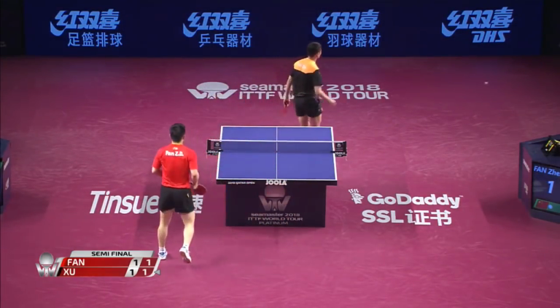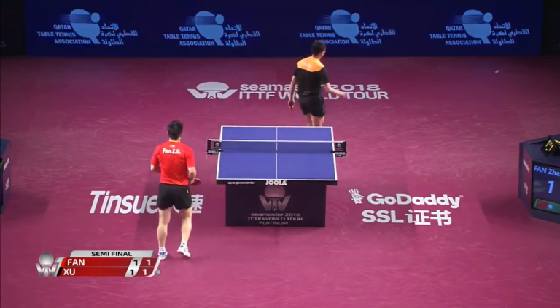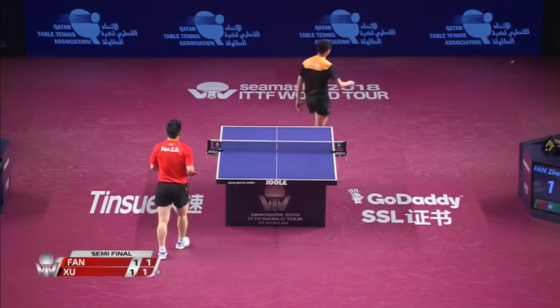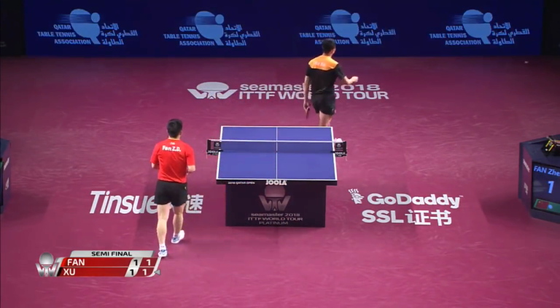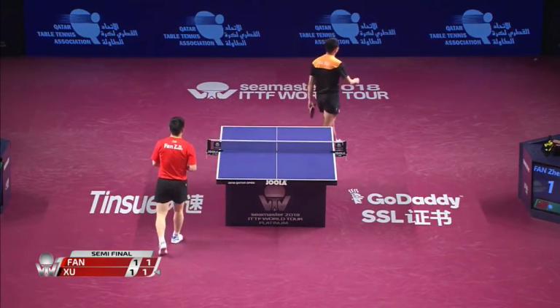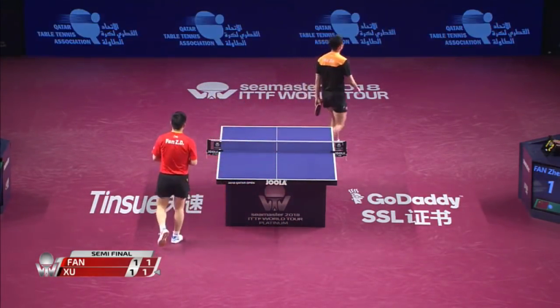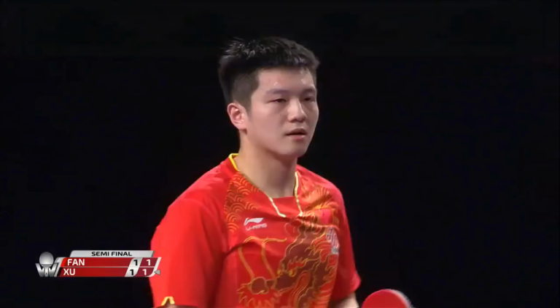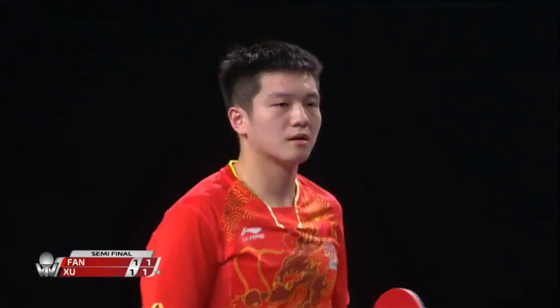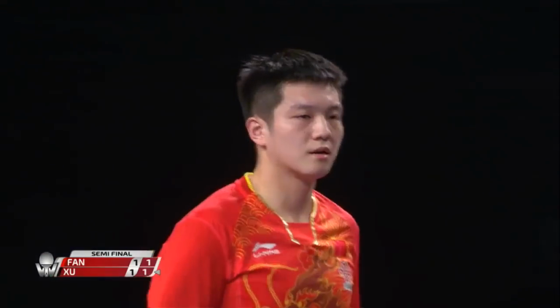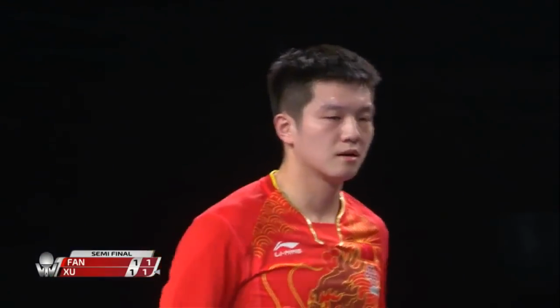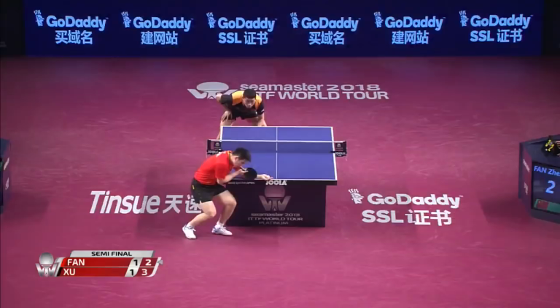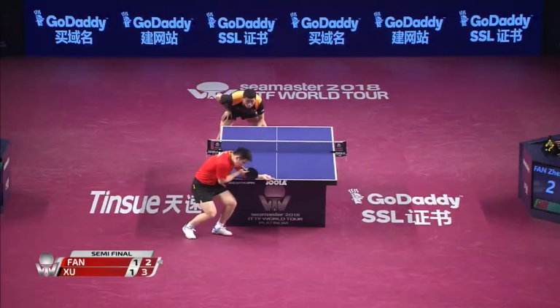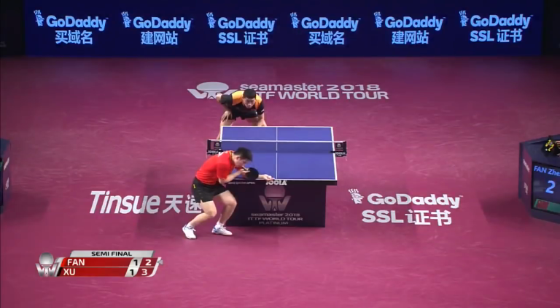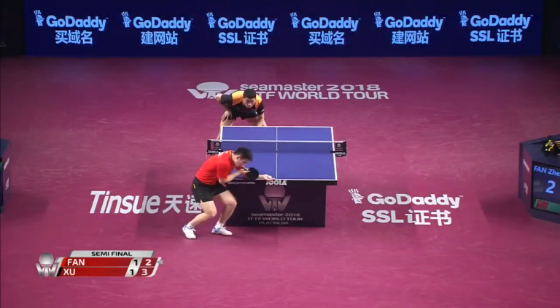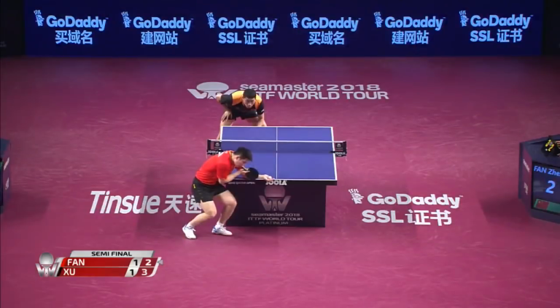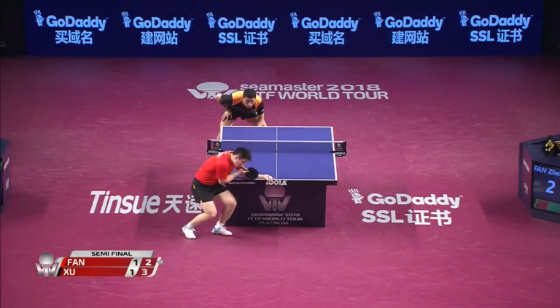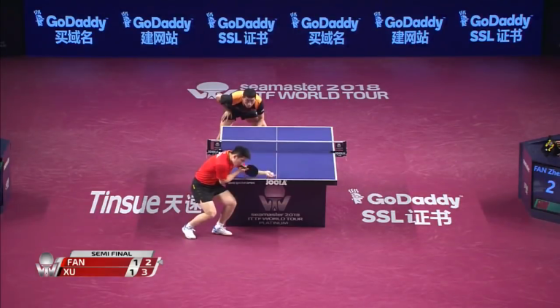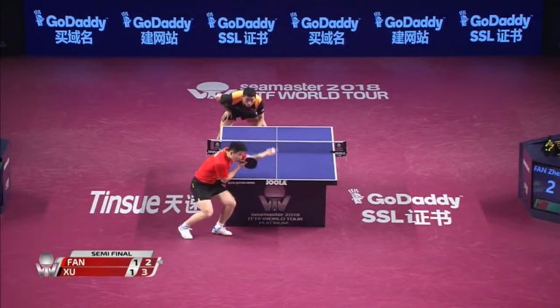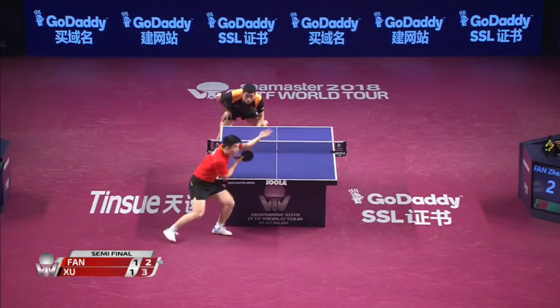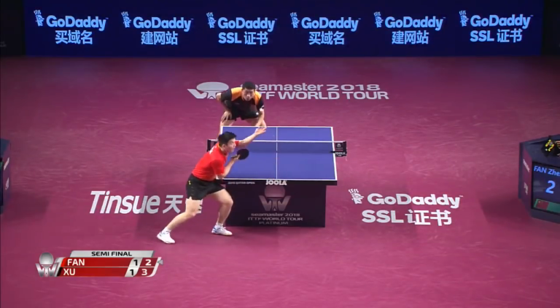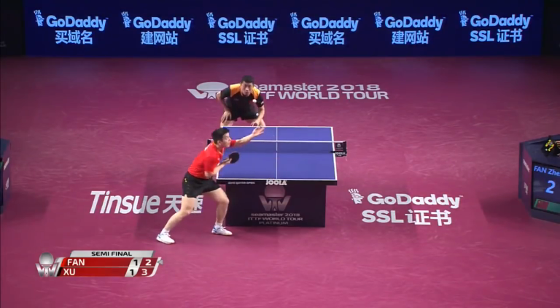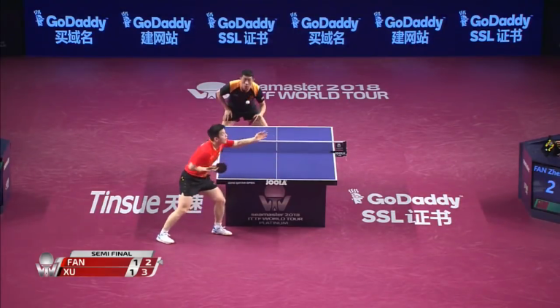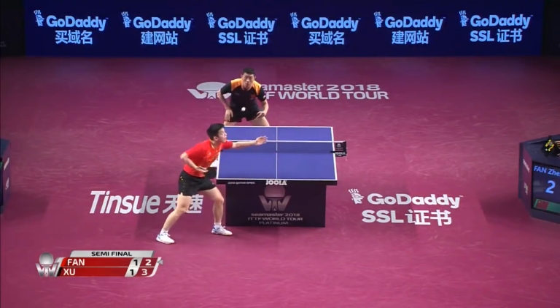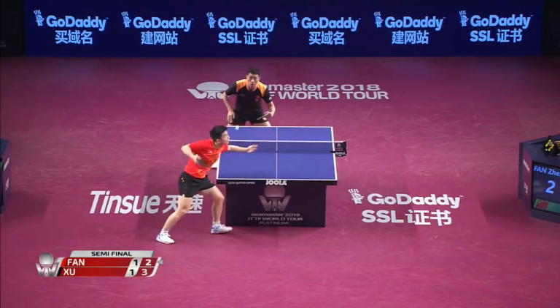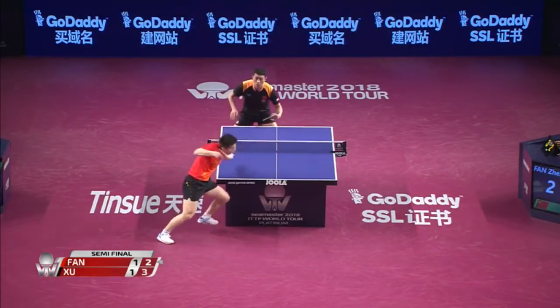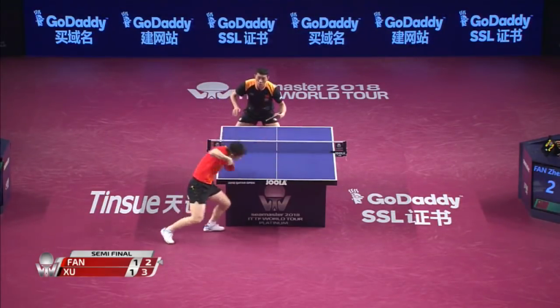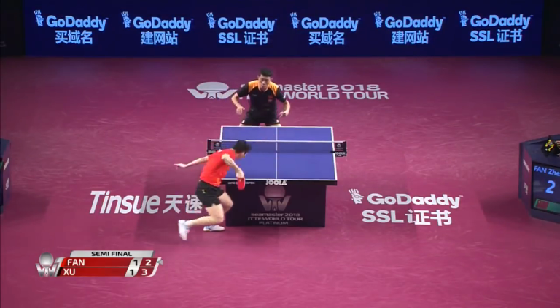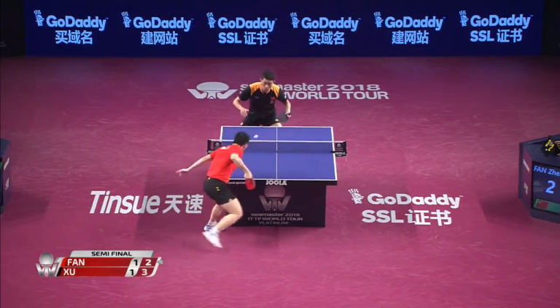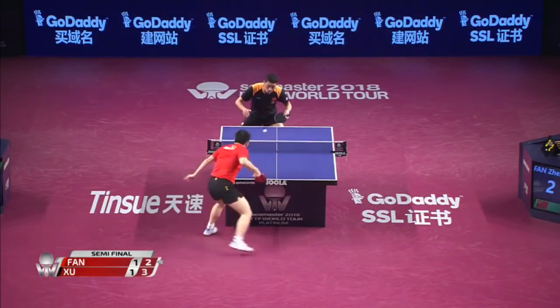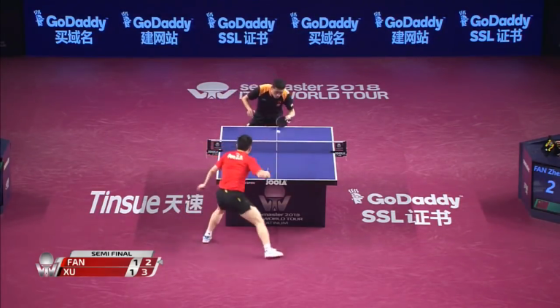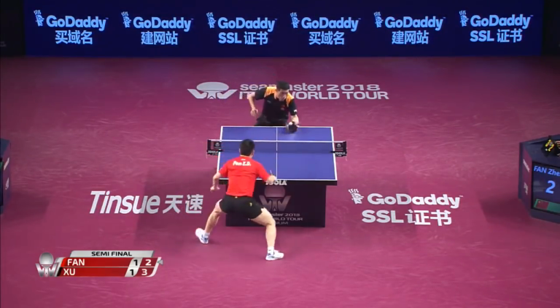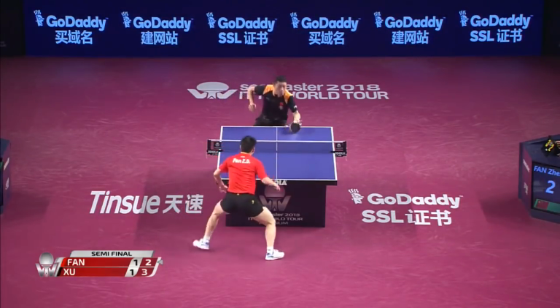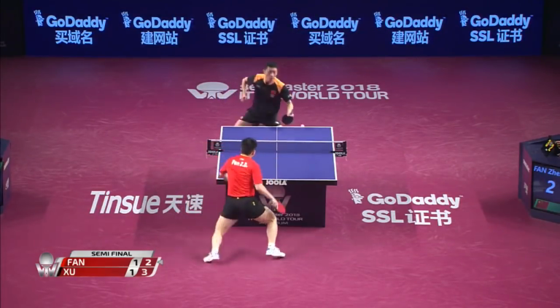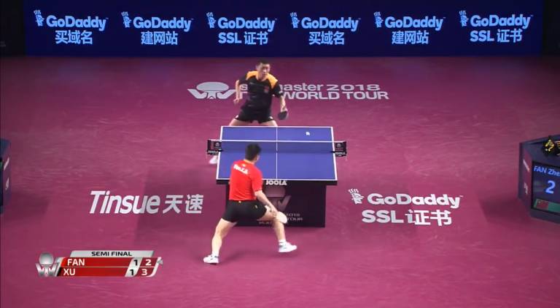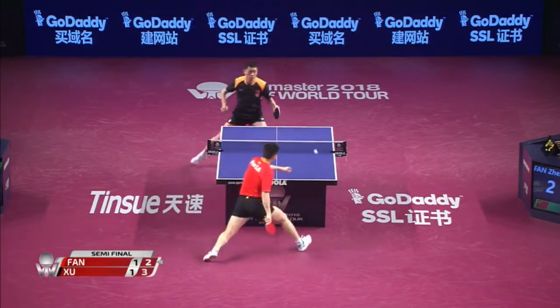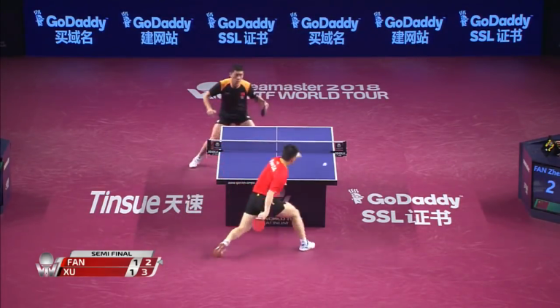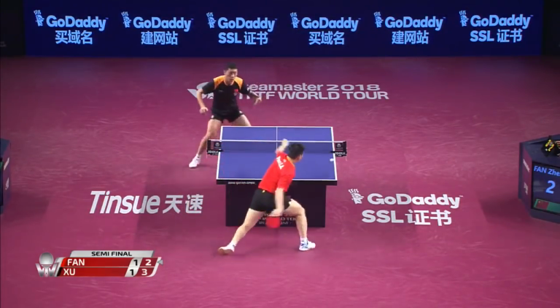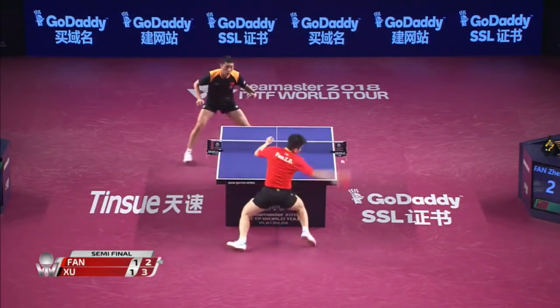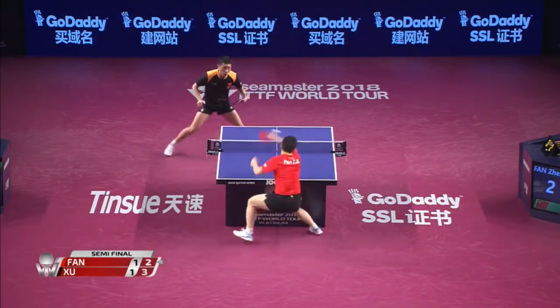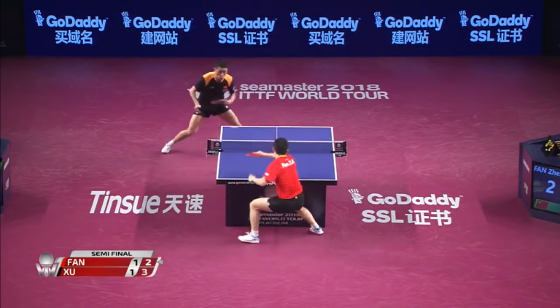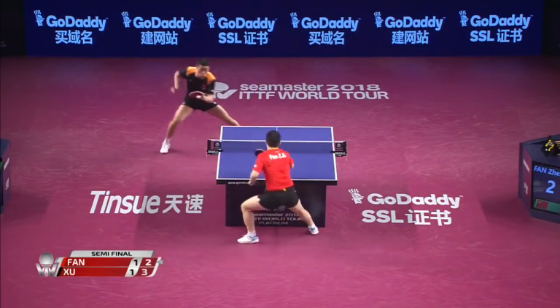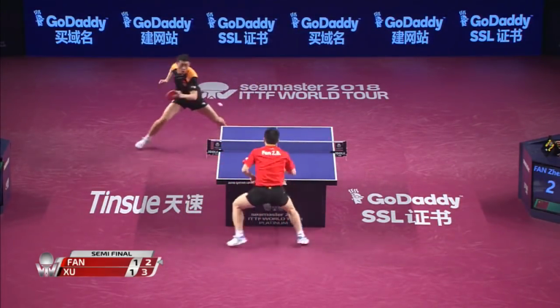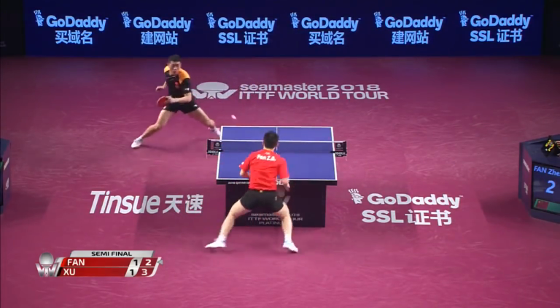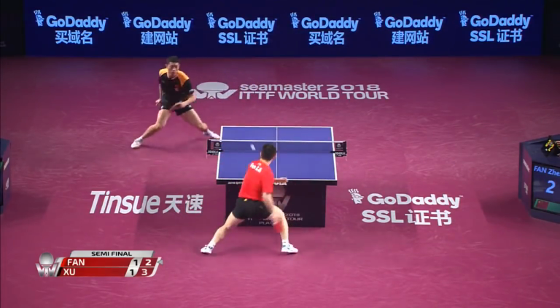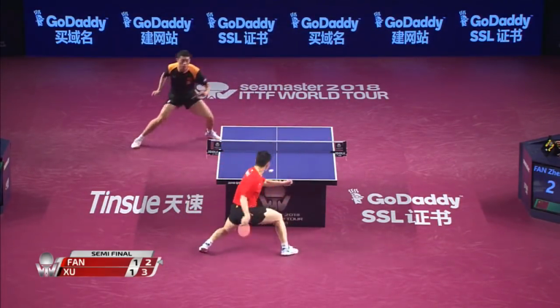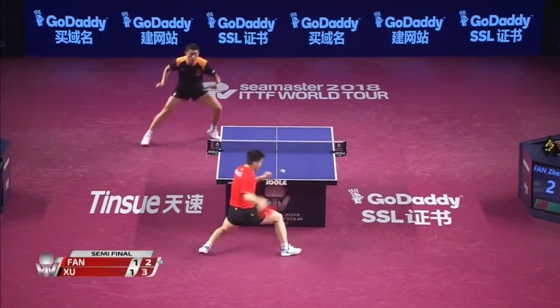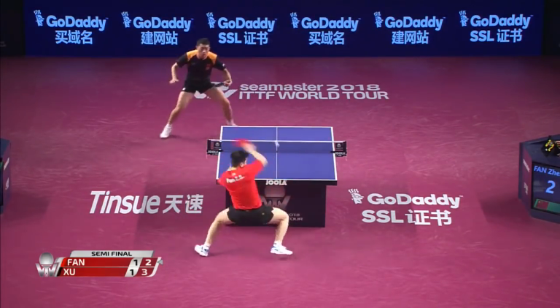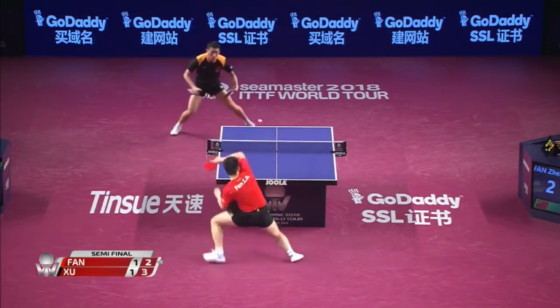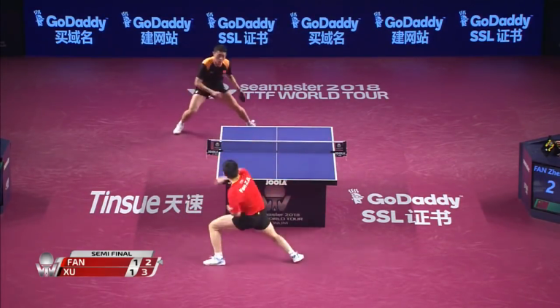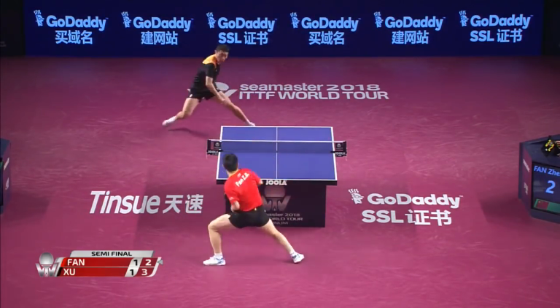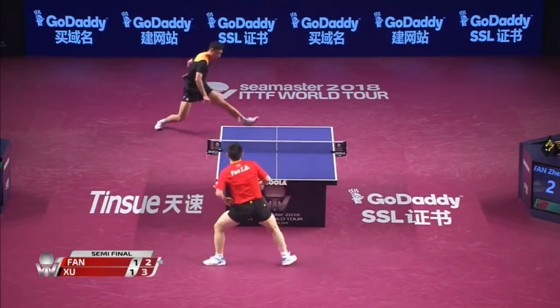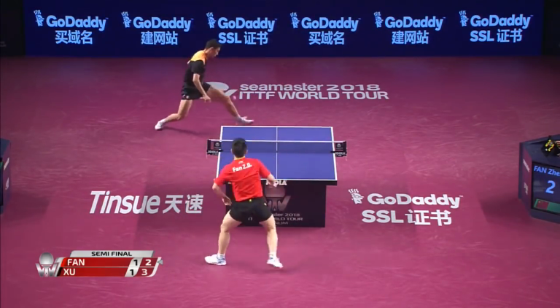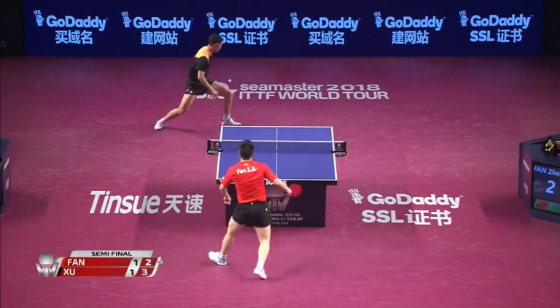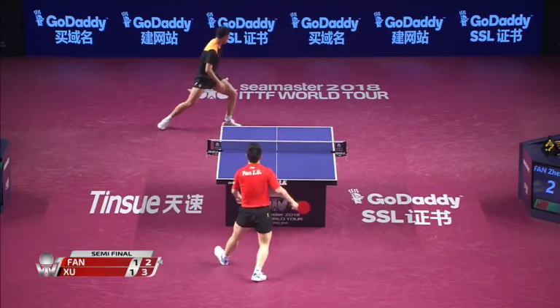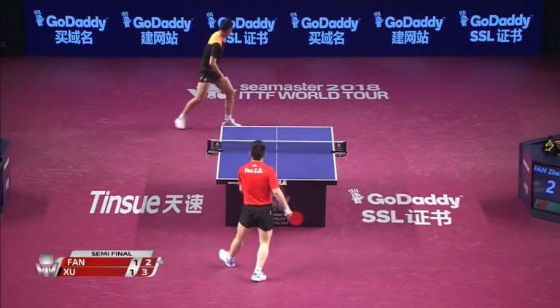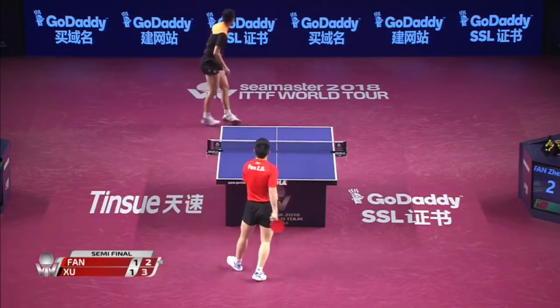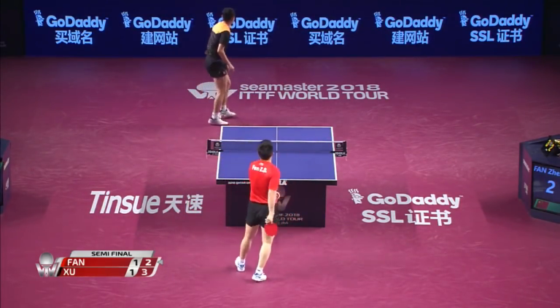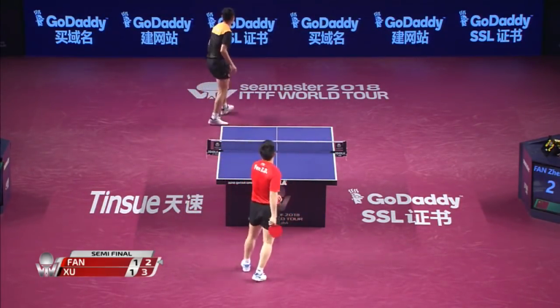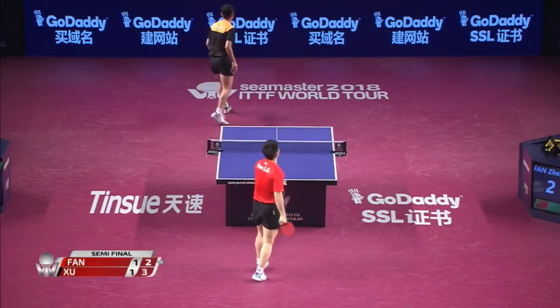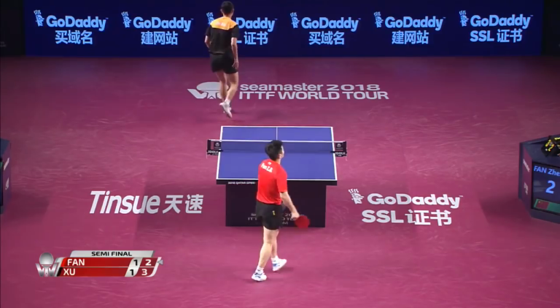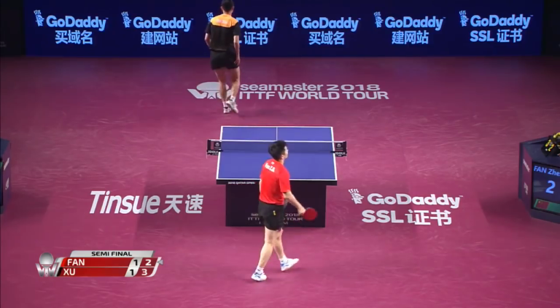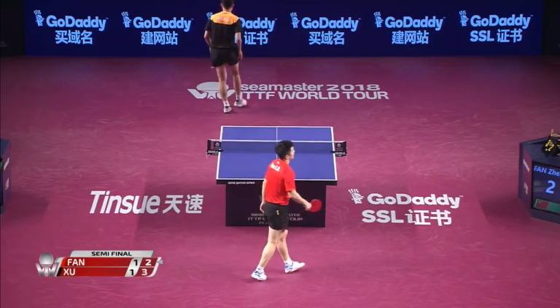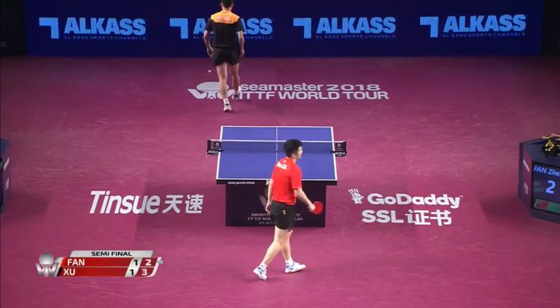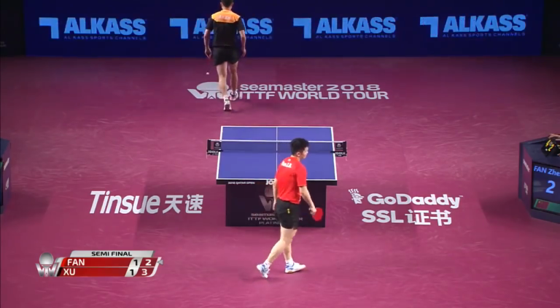Flip around the corner — very different personalities on the table and off. Four-two.